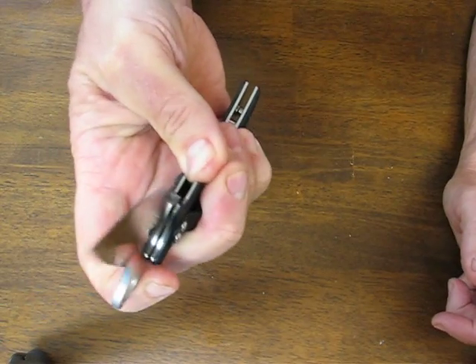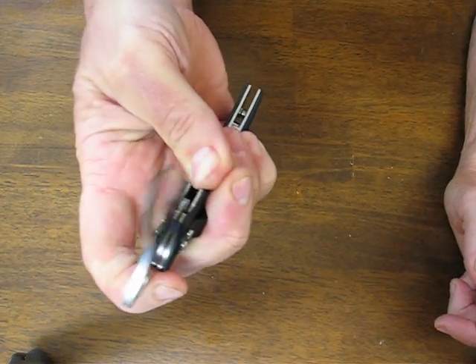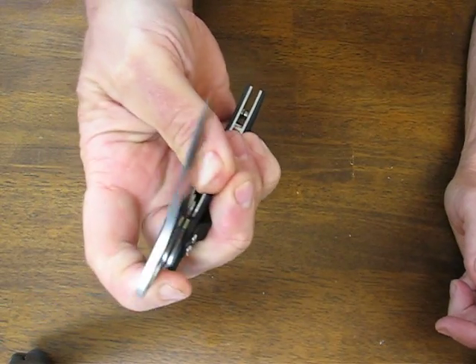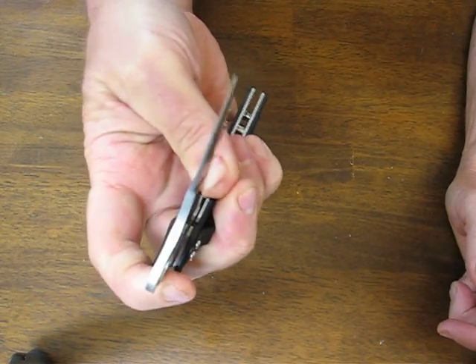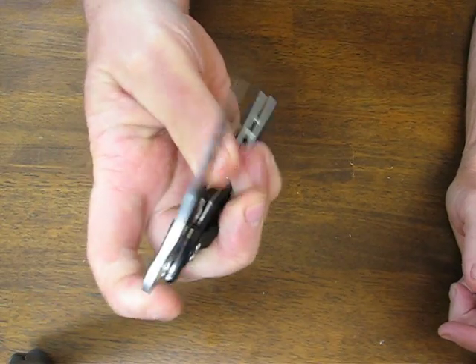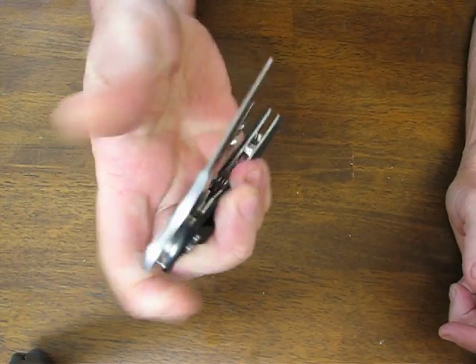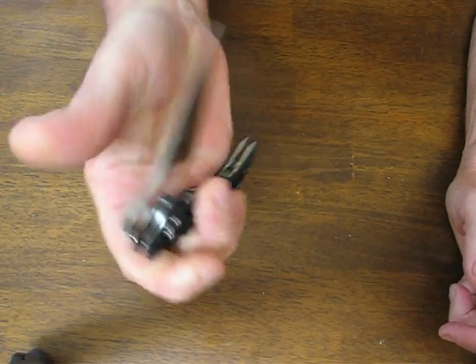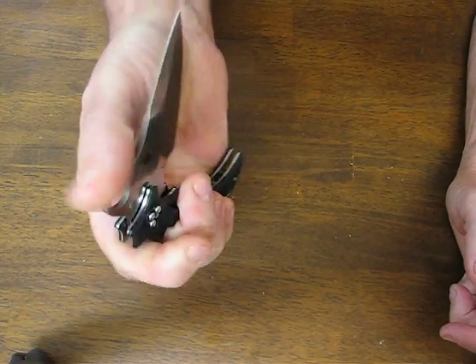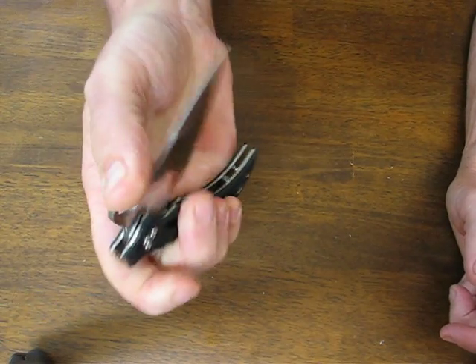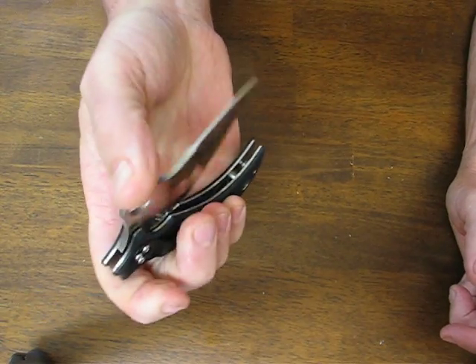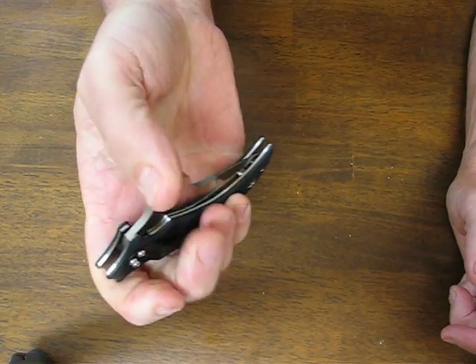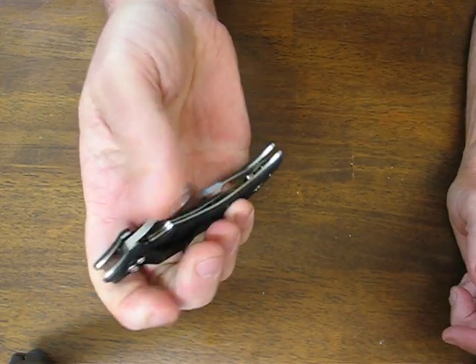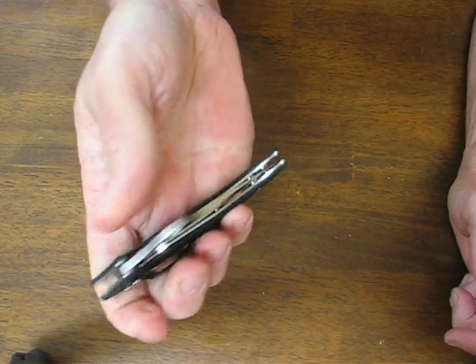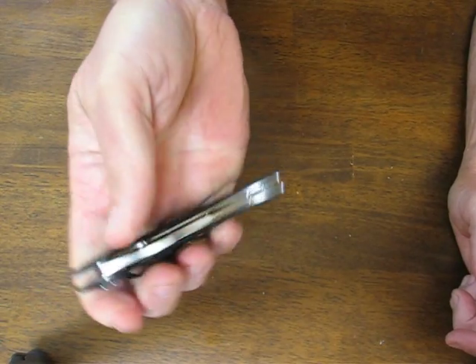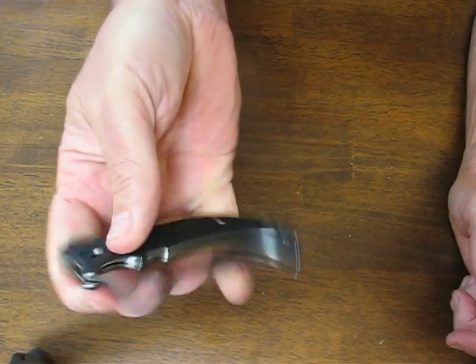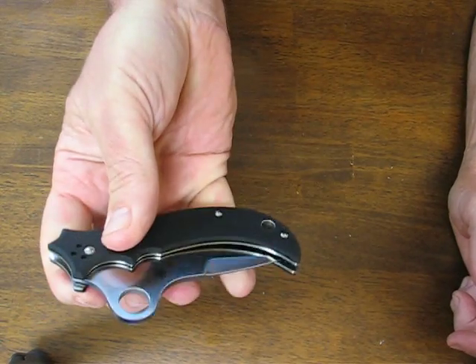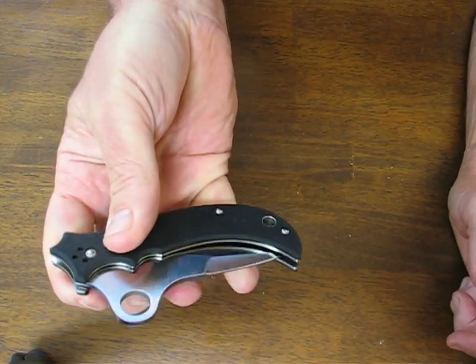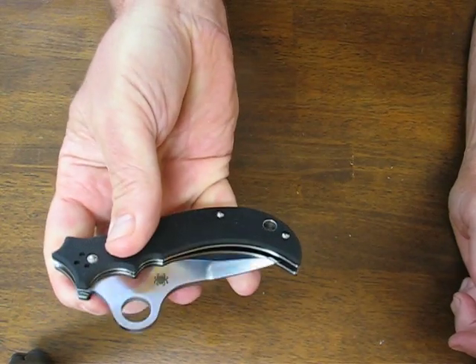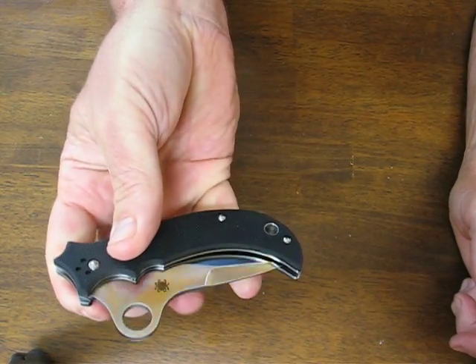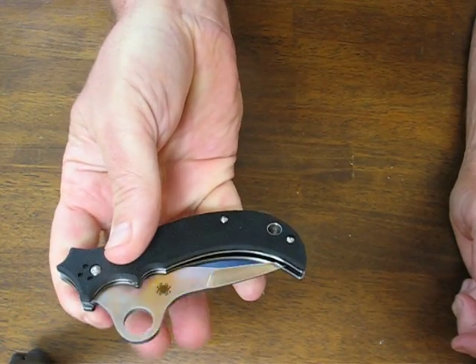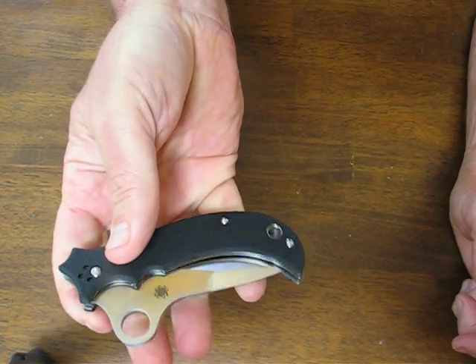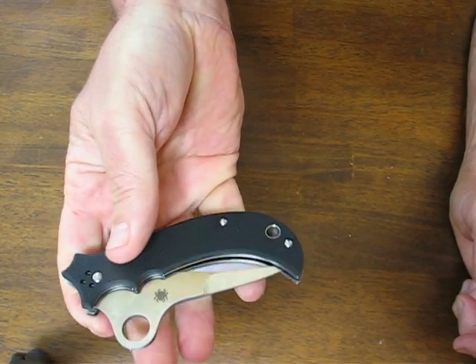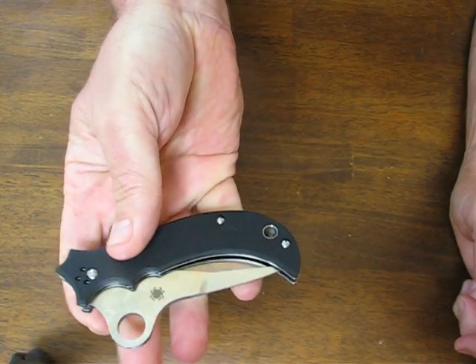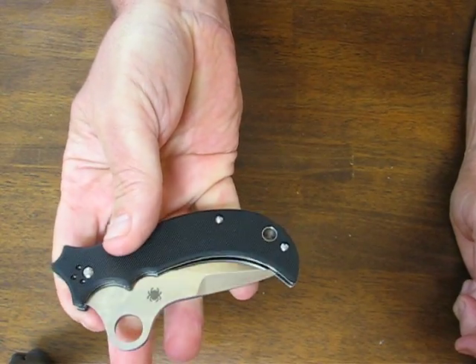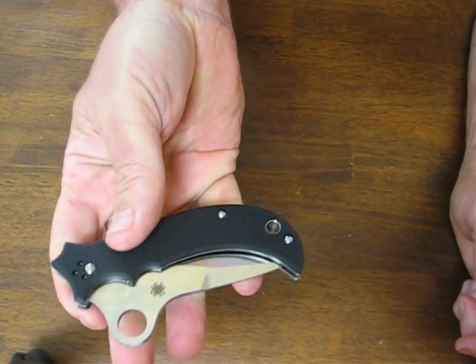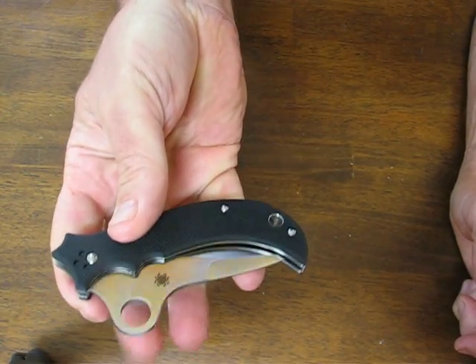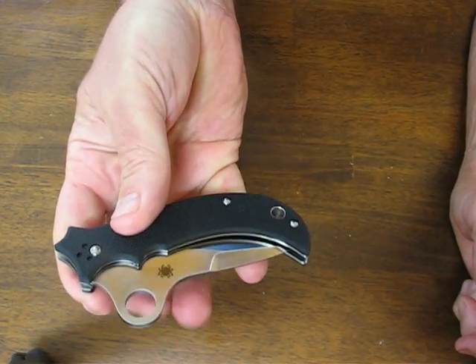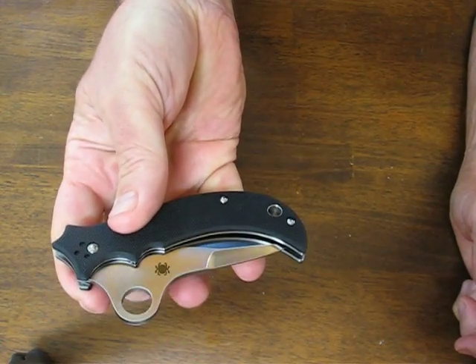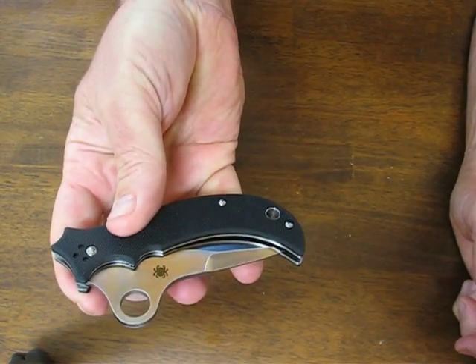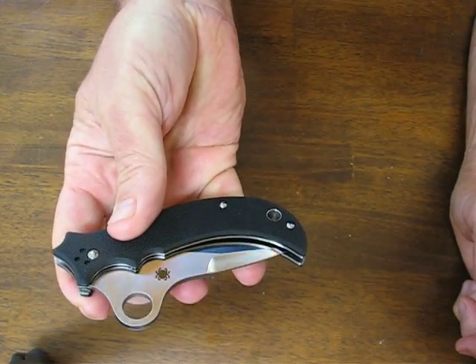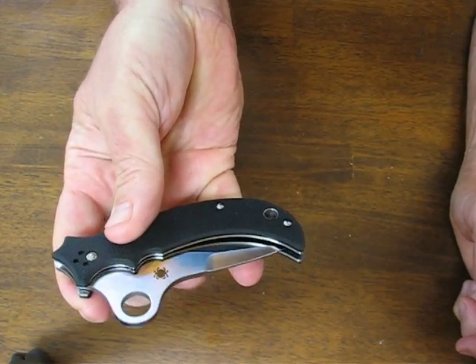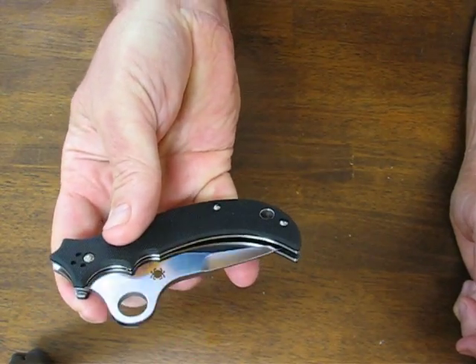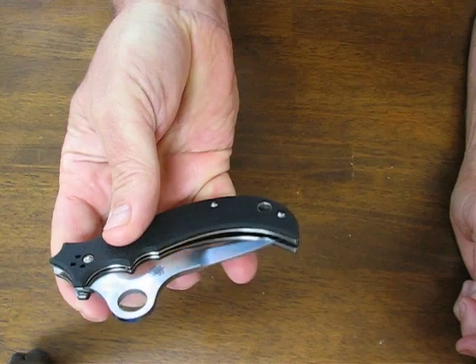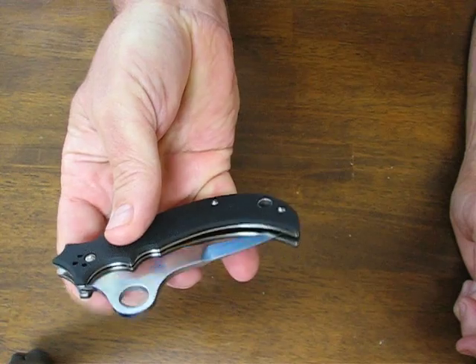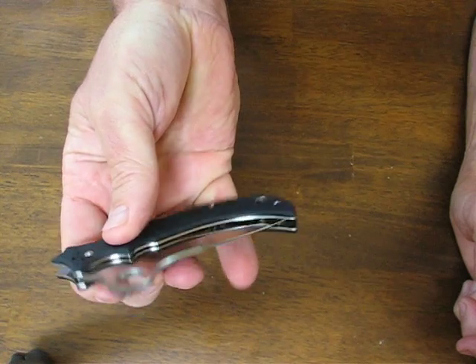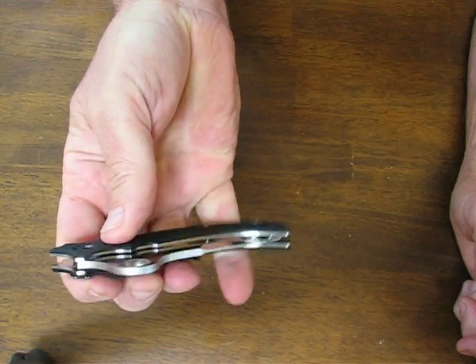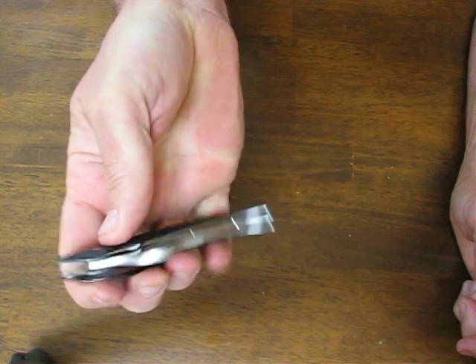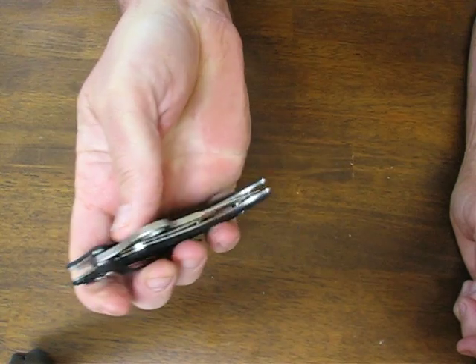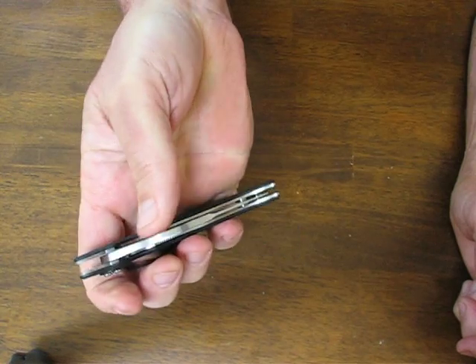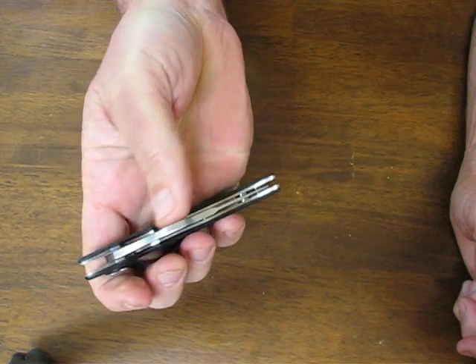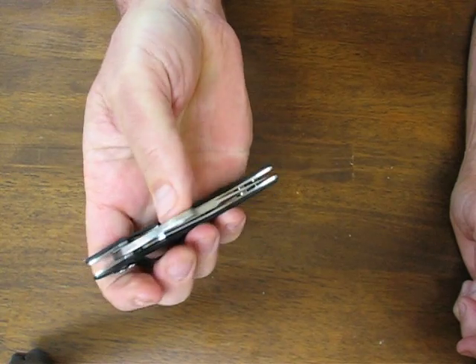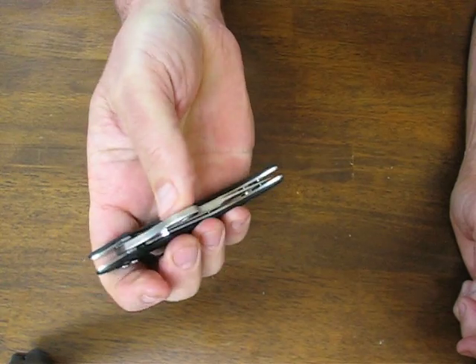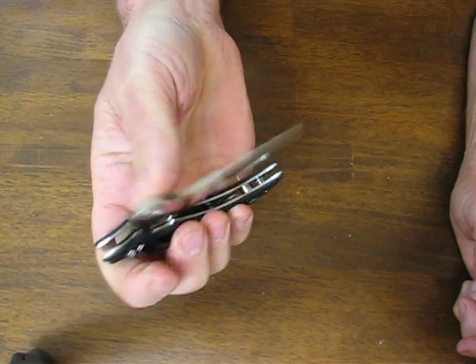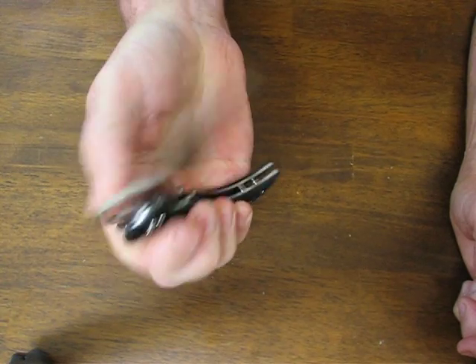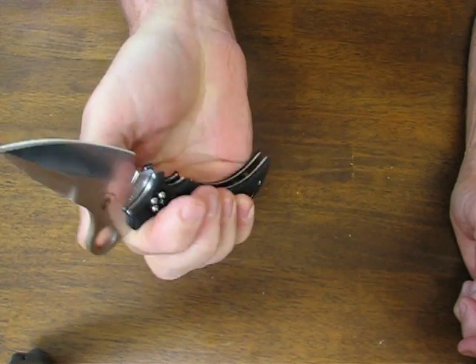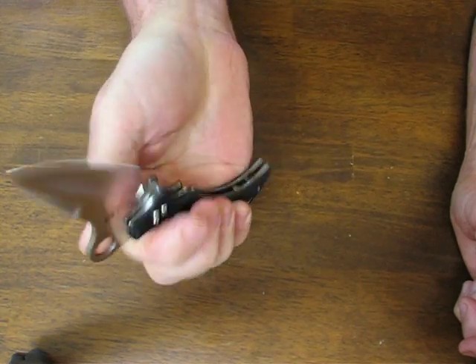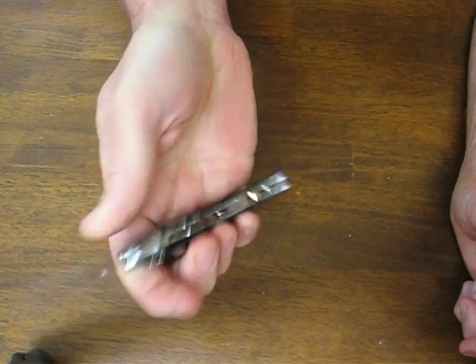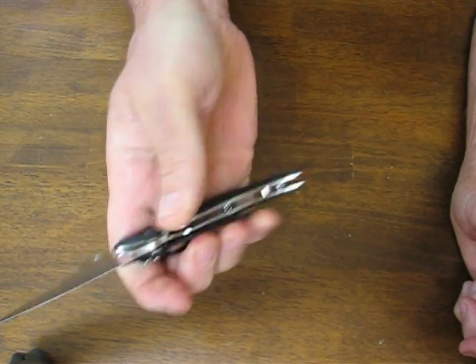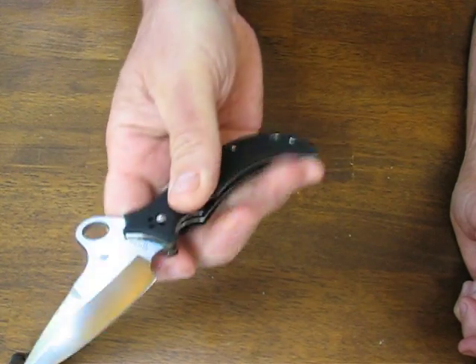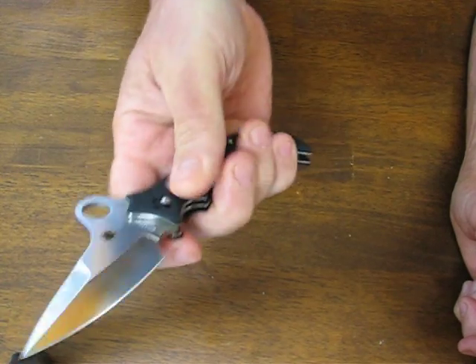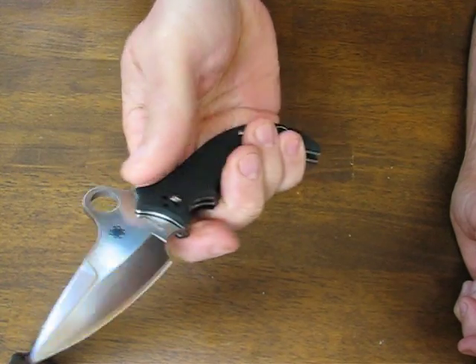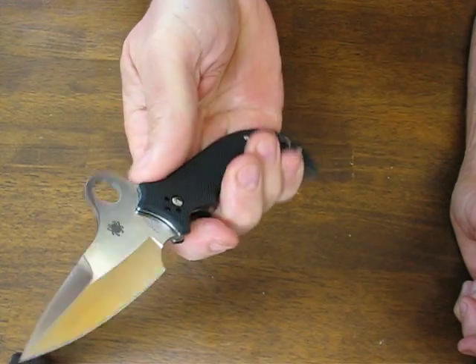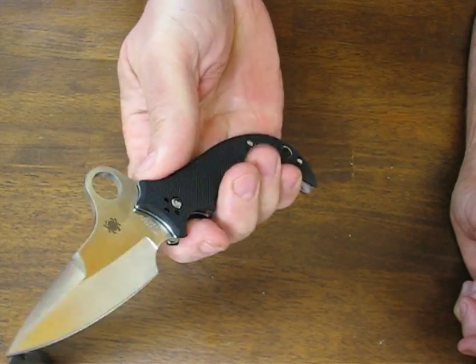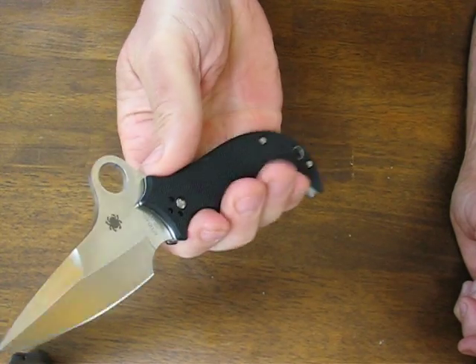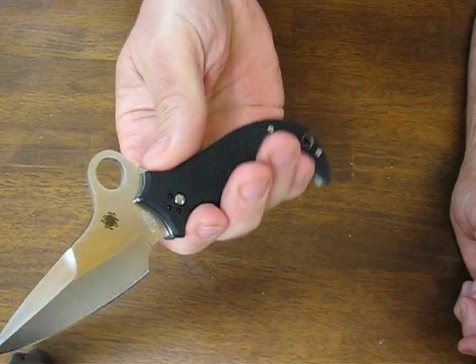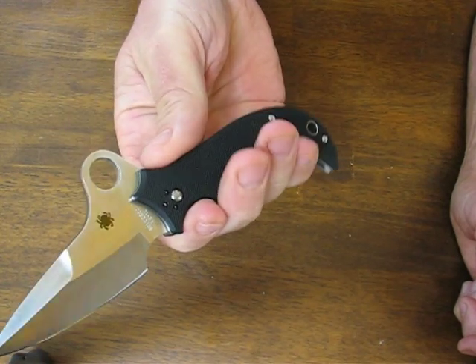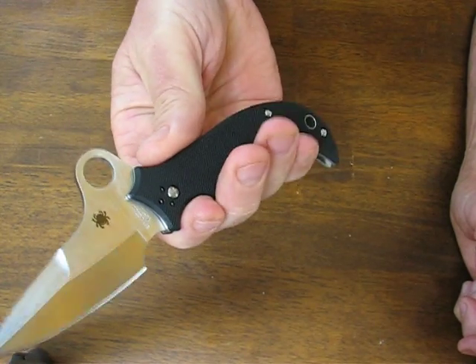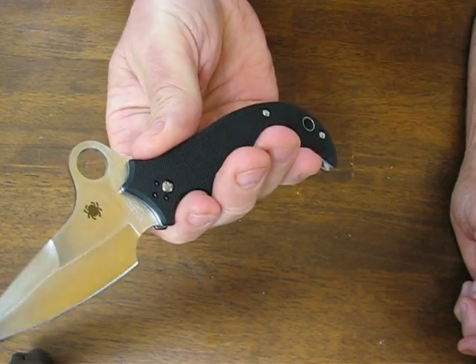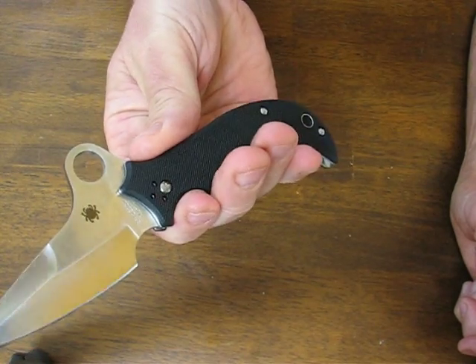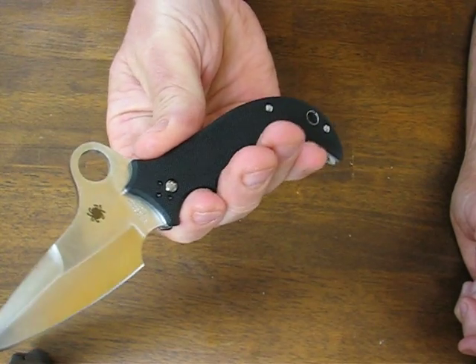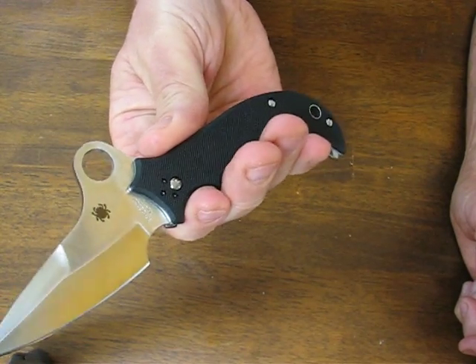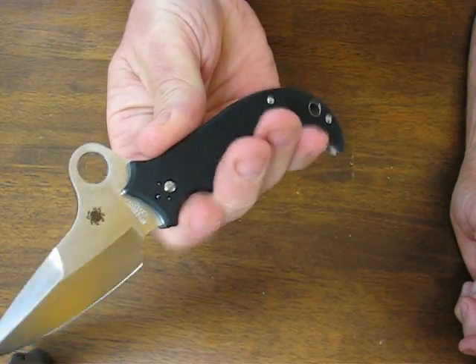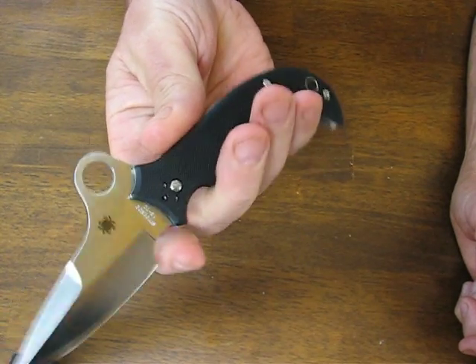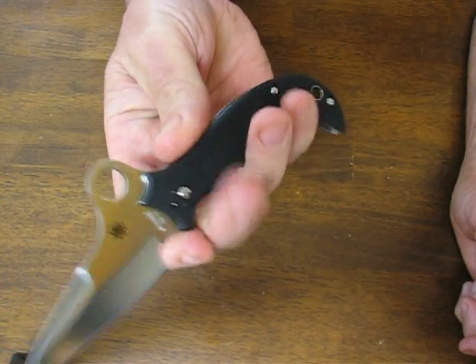Lockup is via a Michael Walker liner lock. Opening is via the Spyderco round hole.